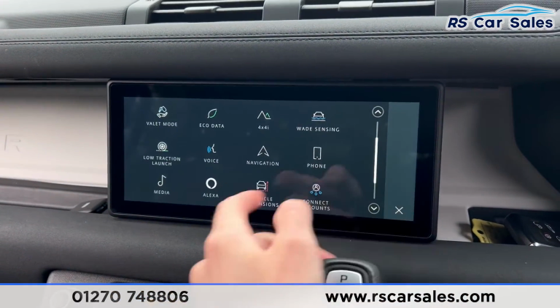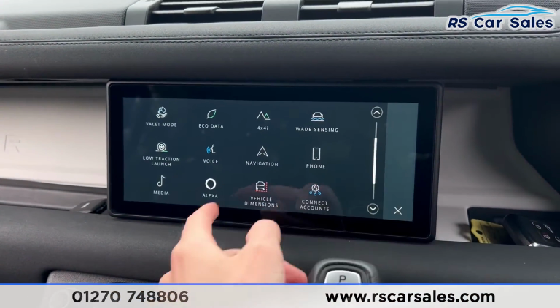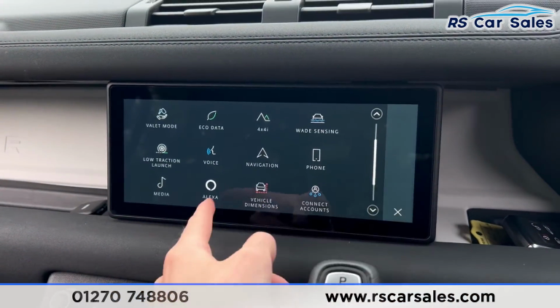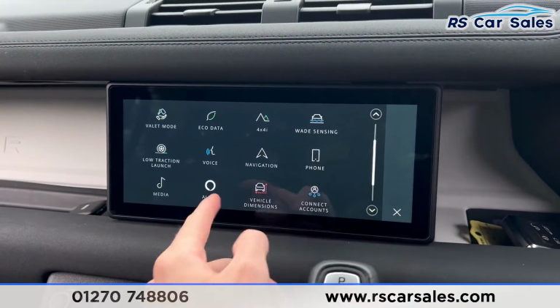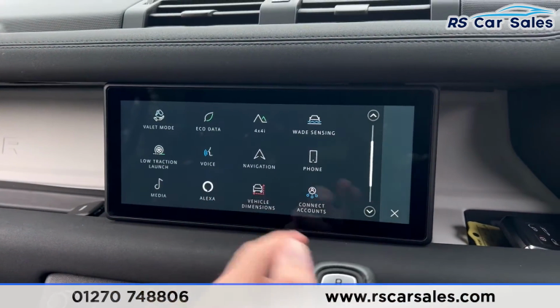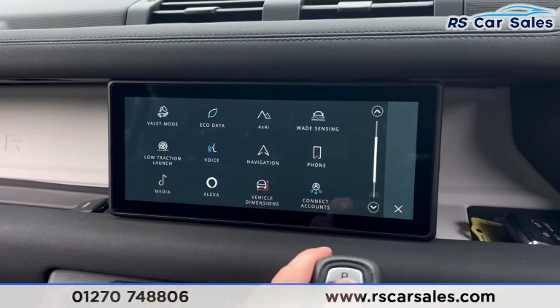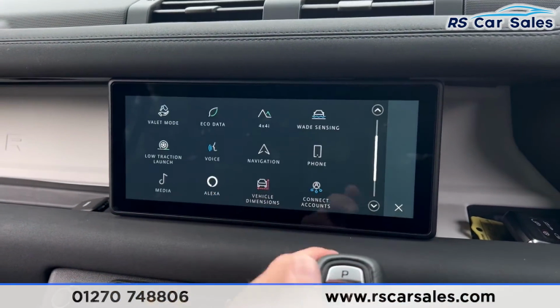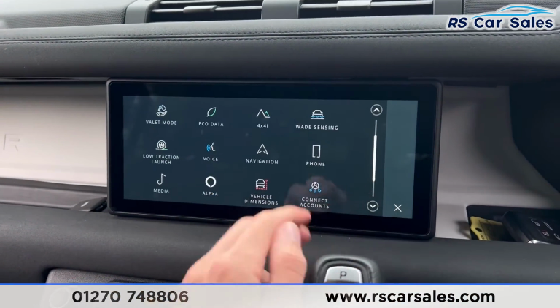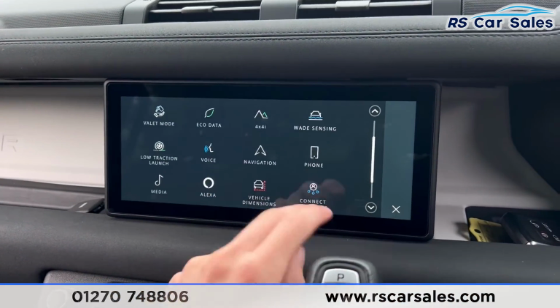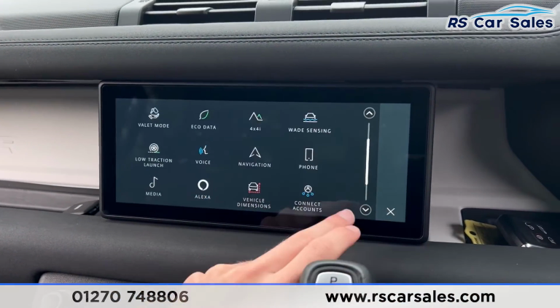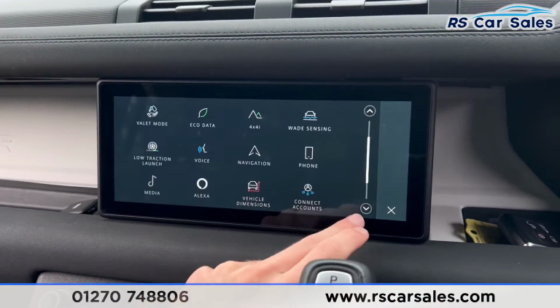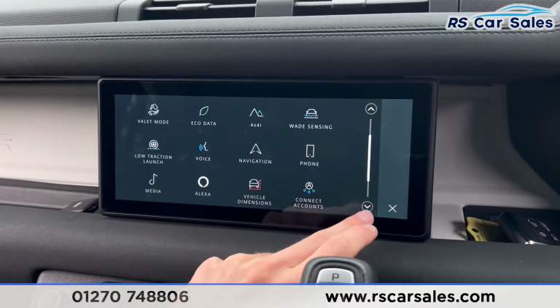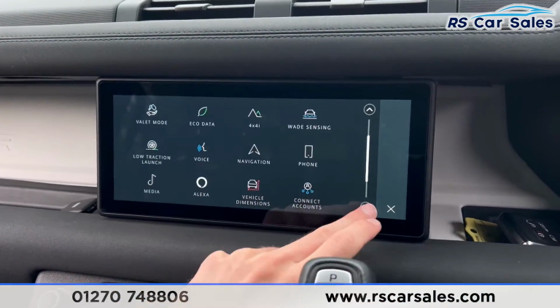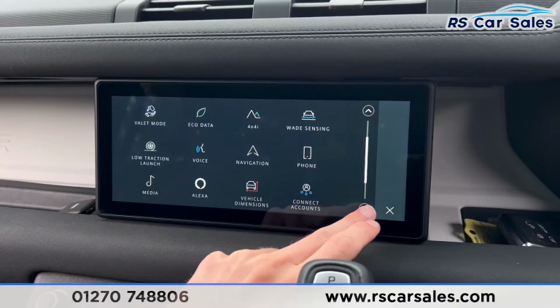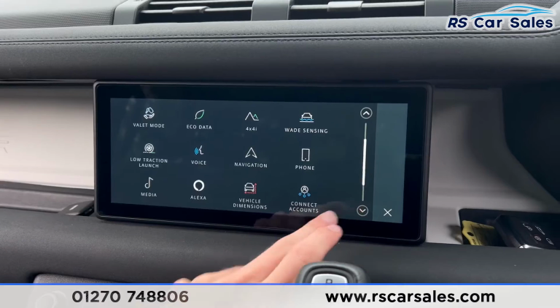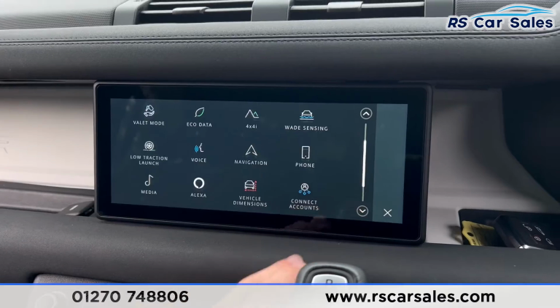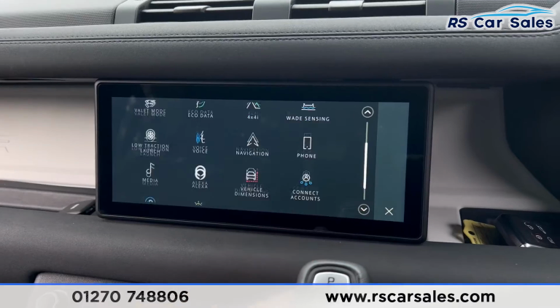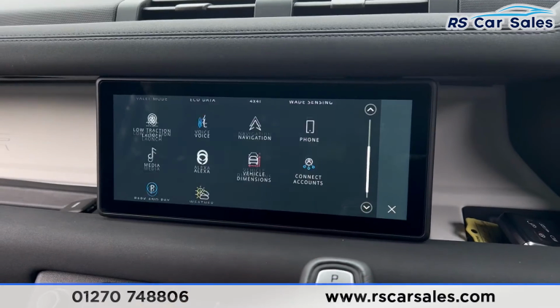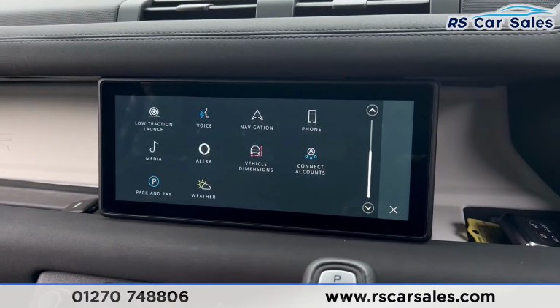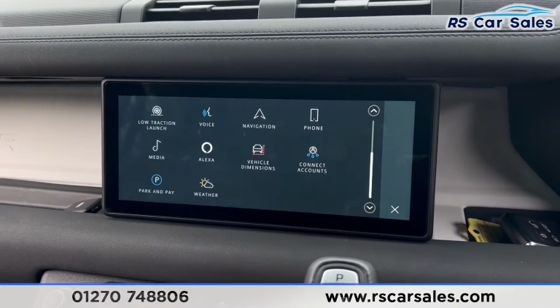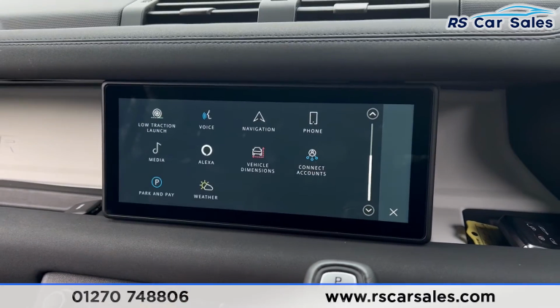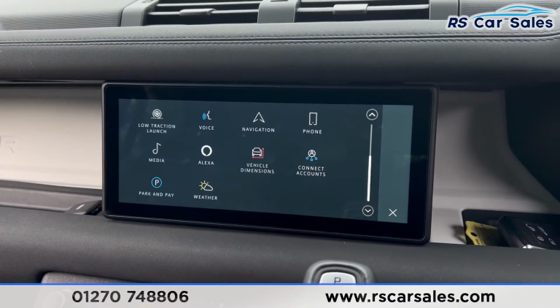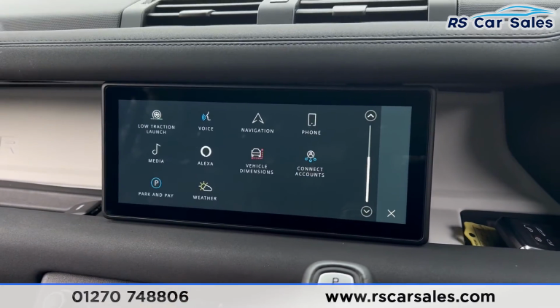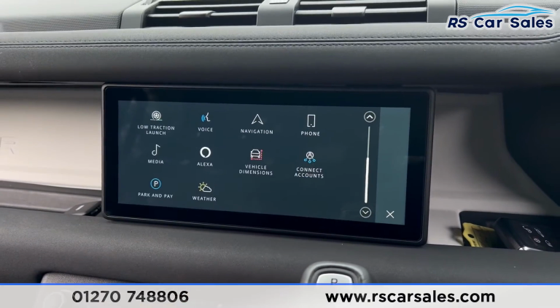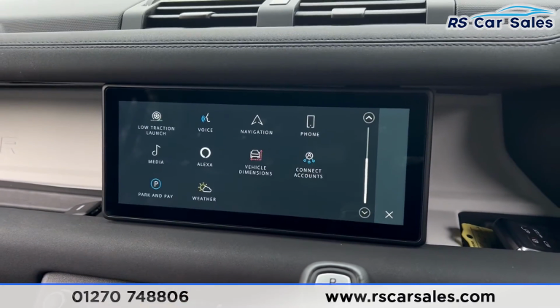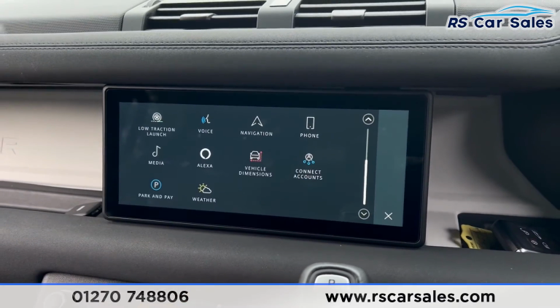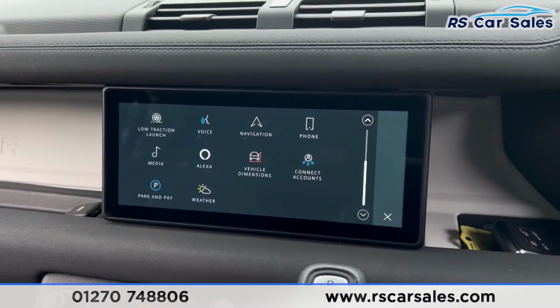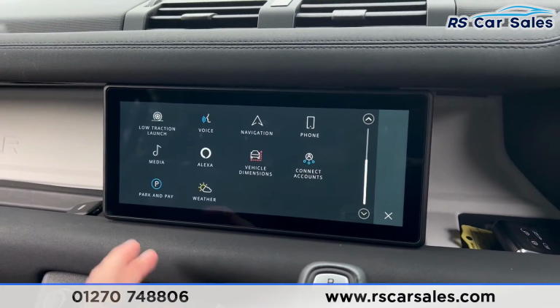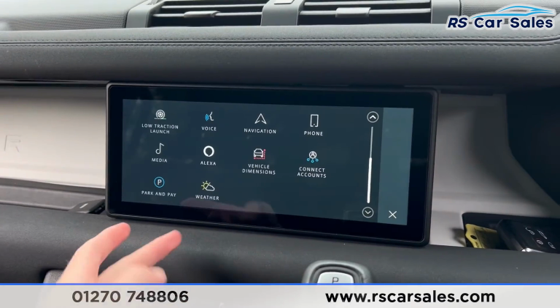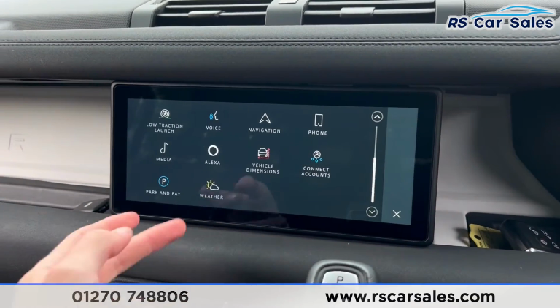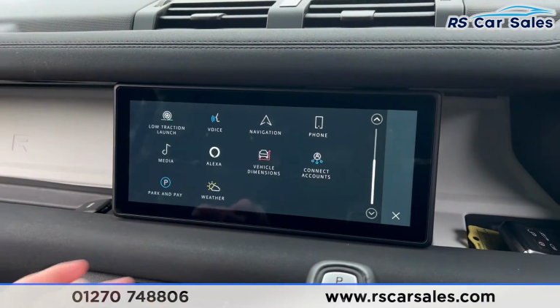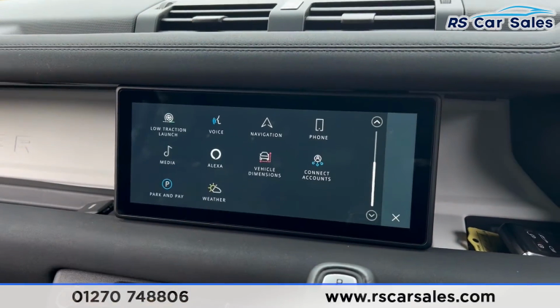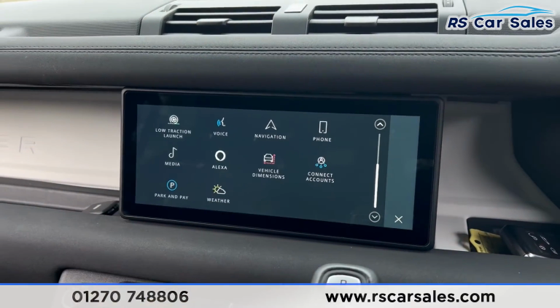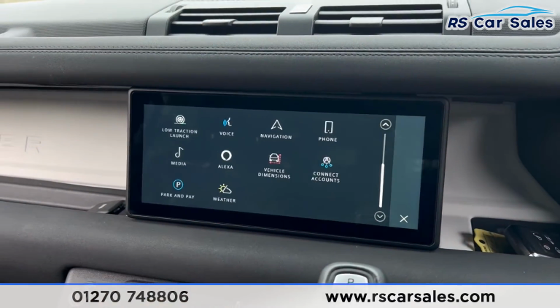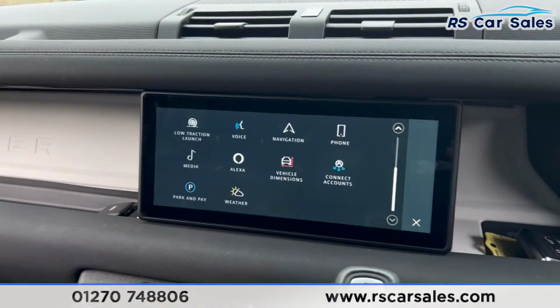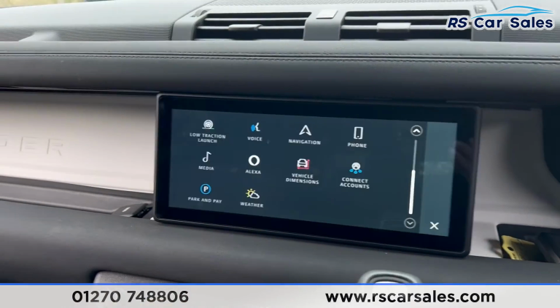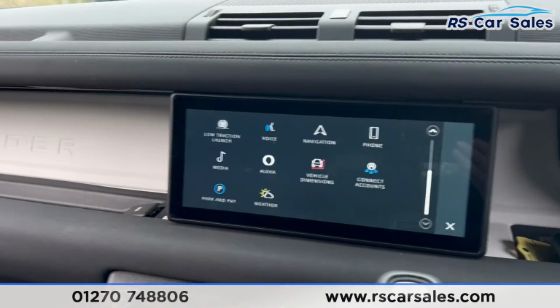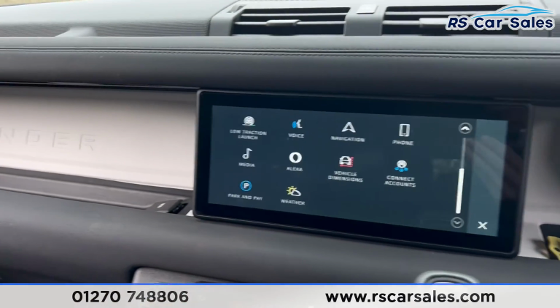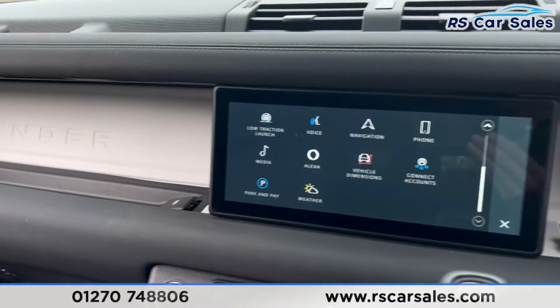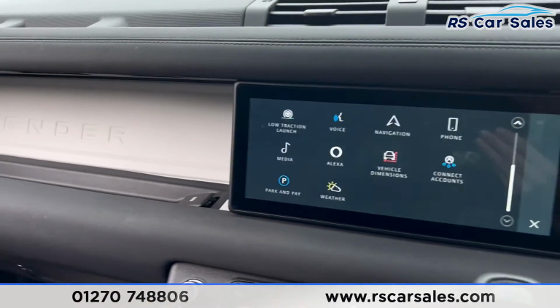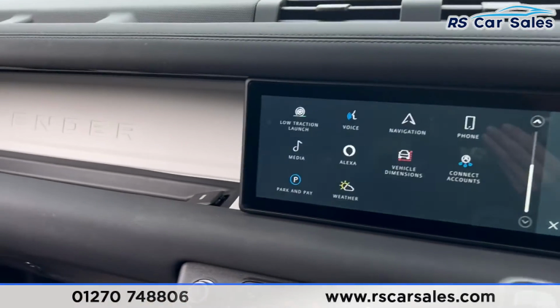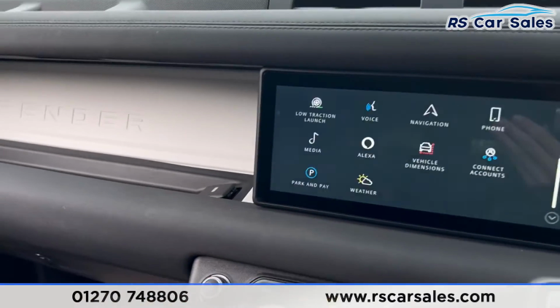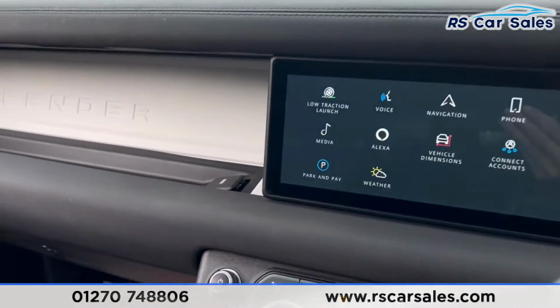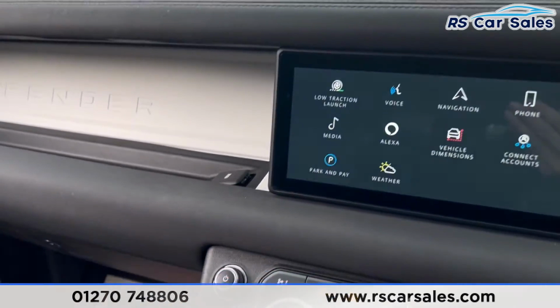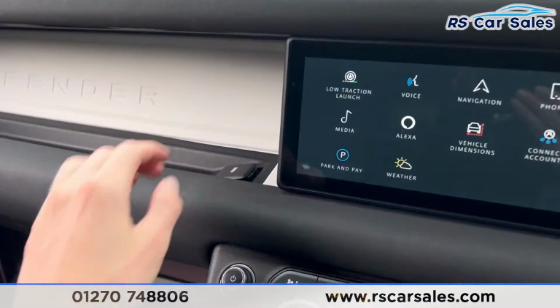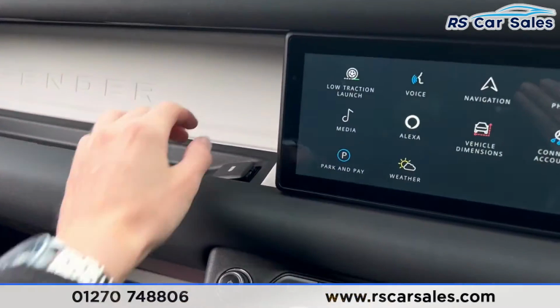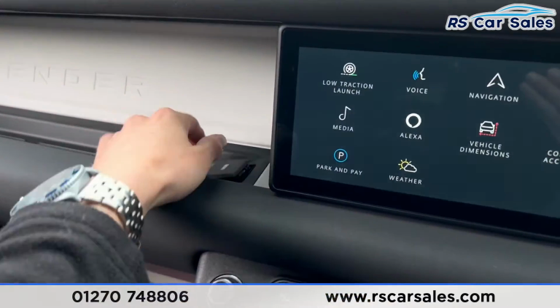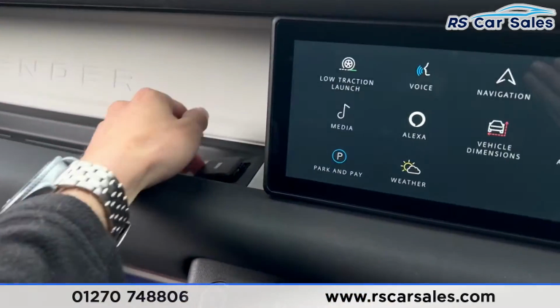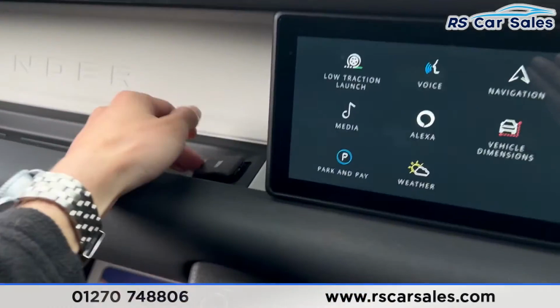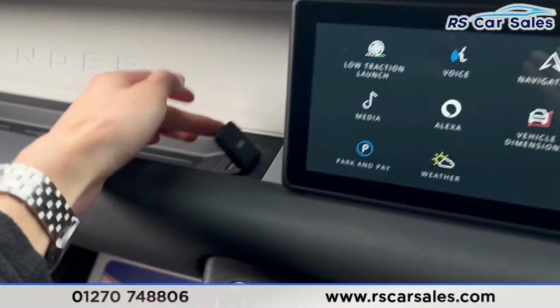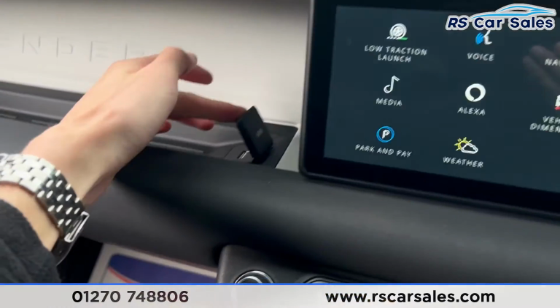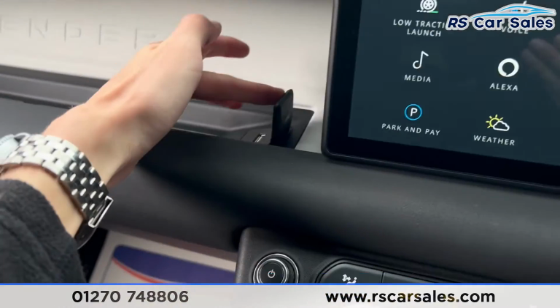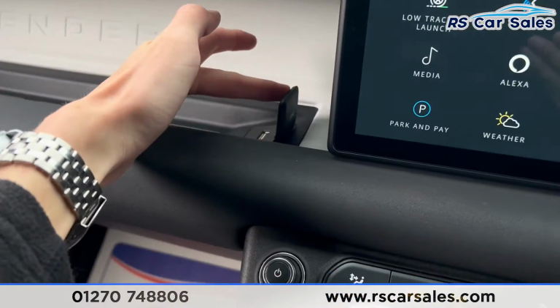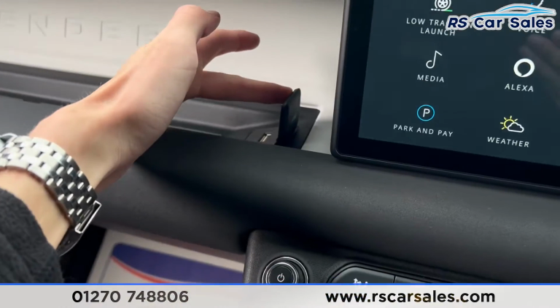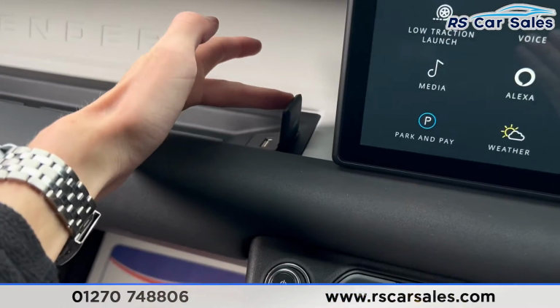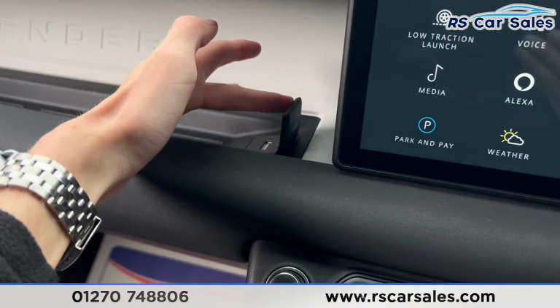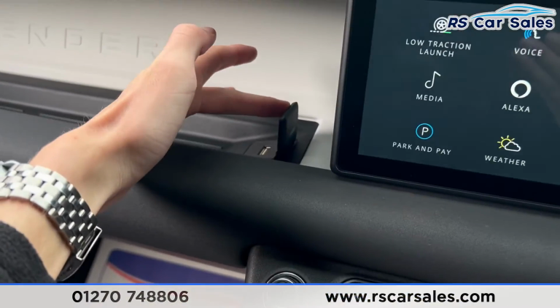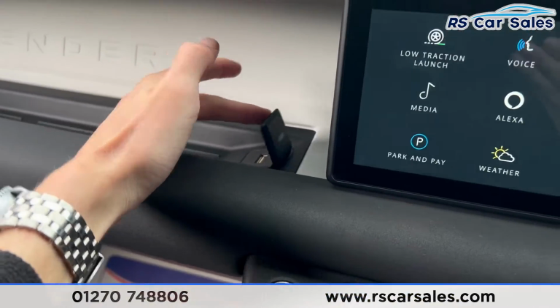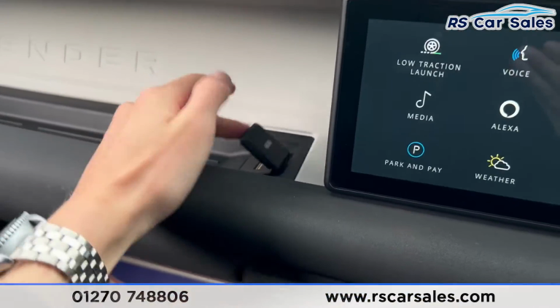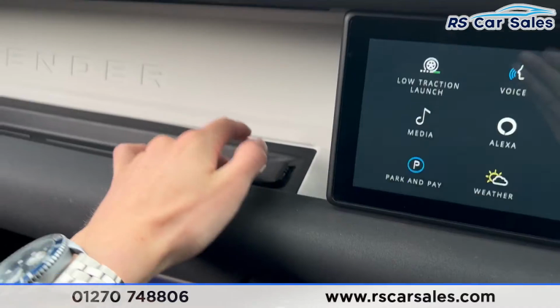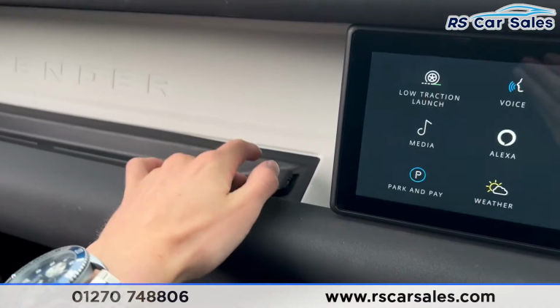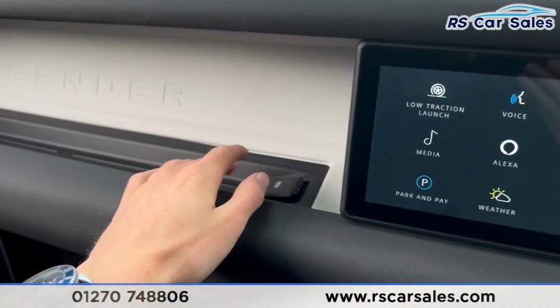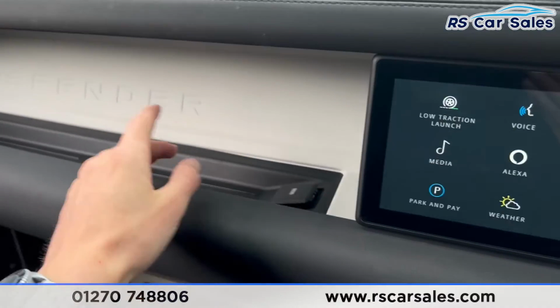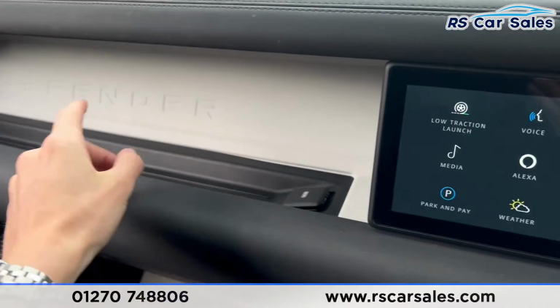We also have Alexa integration, and there's a USB port in the centre console as well.